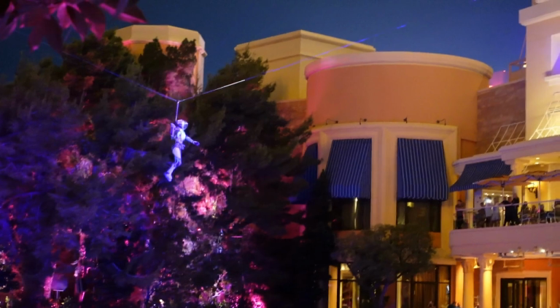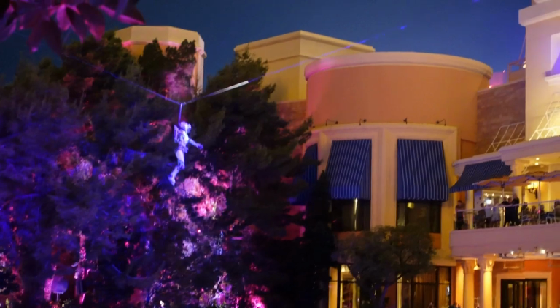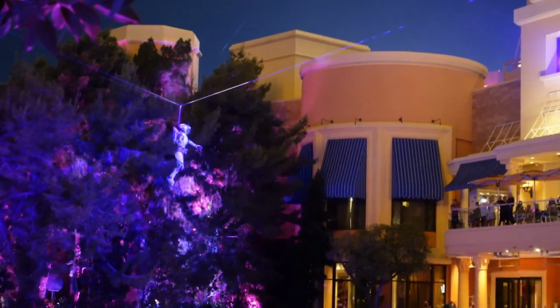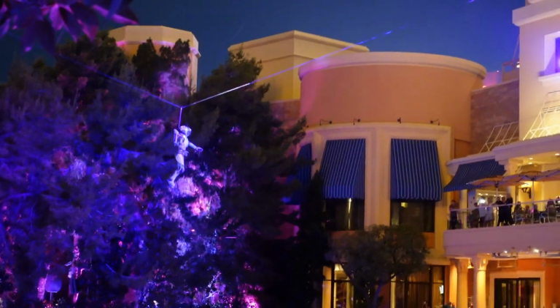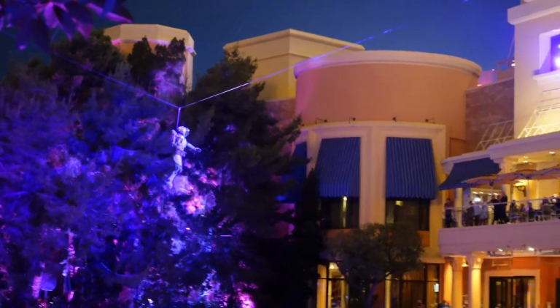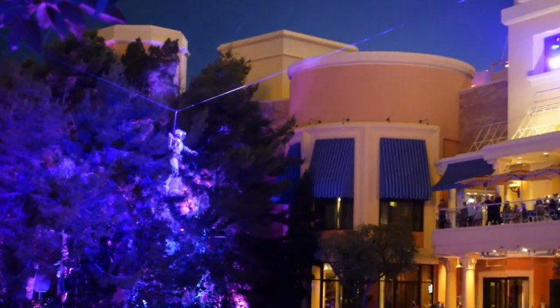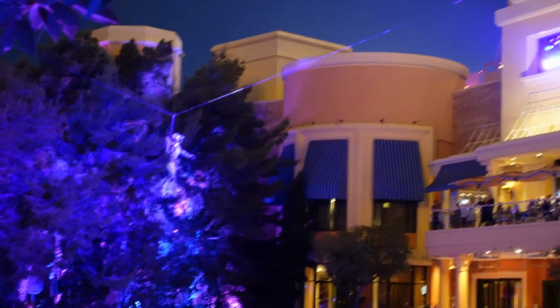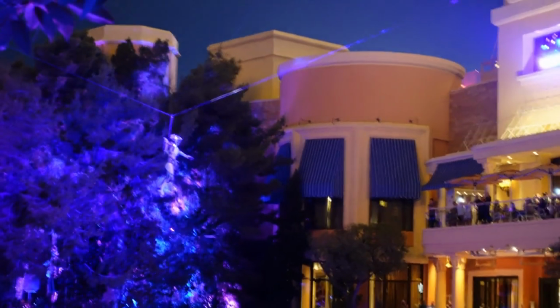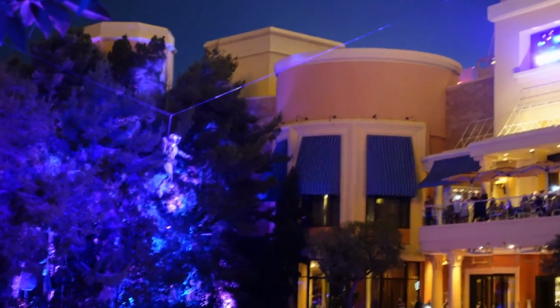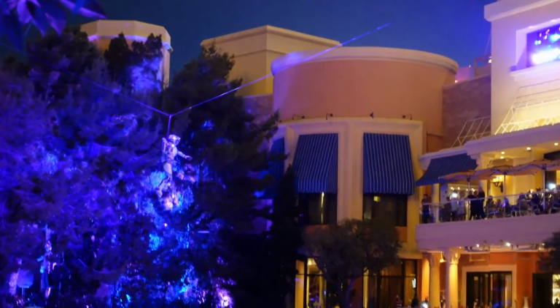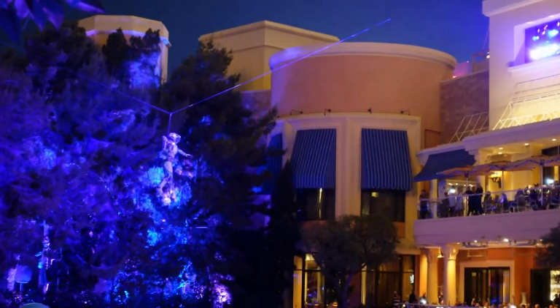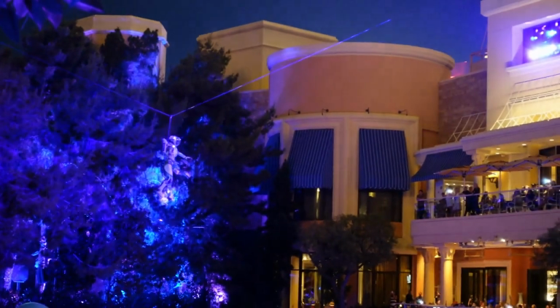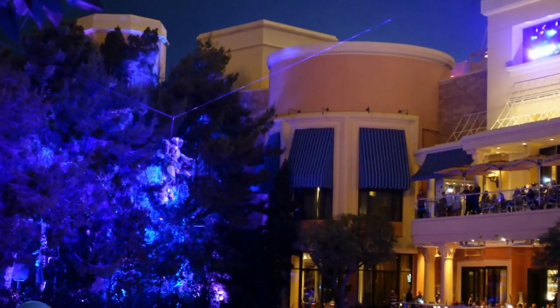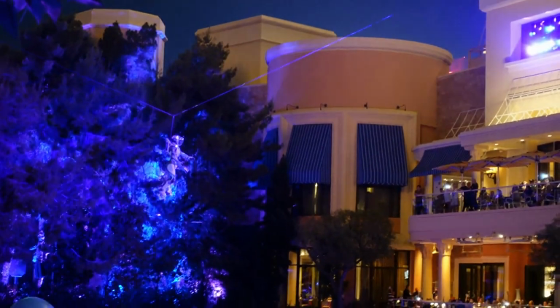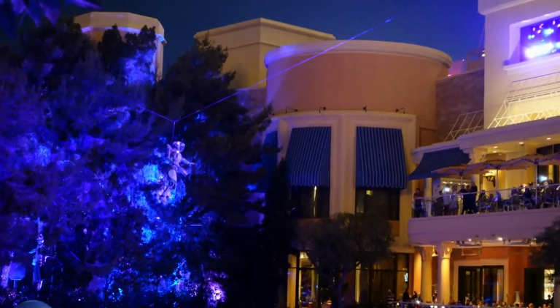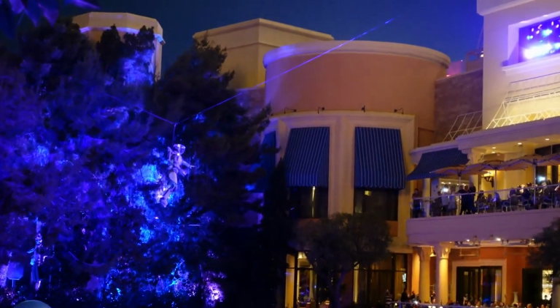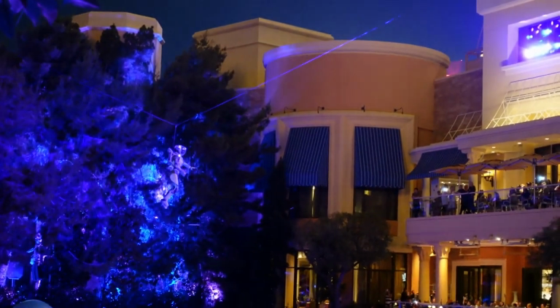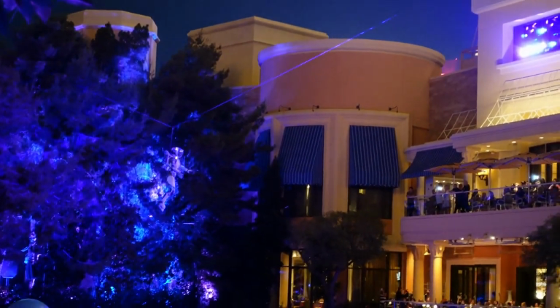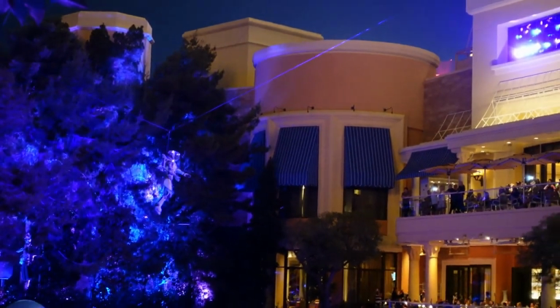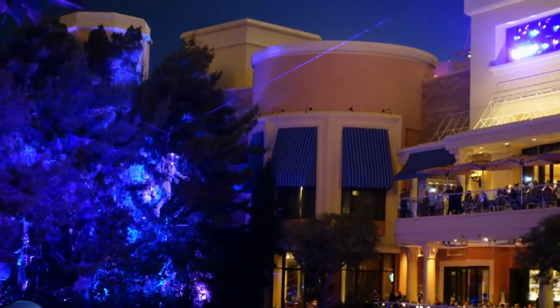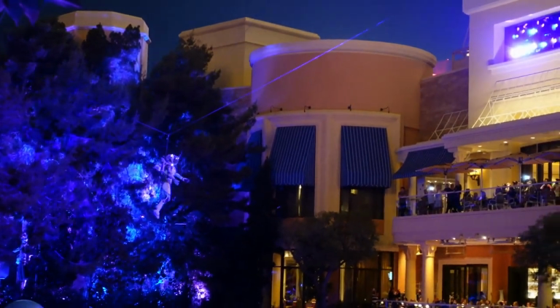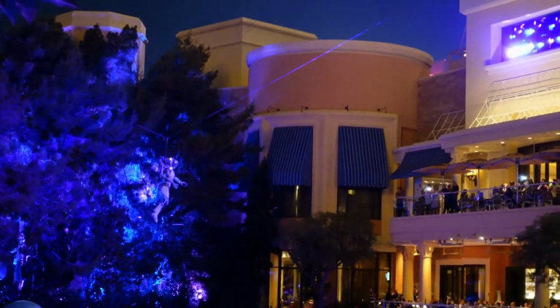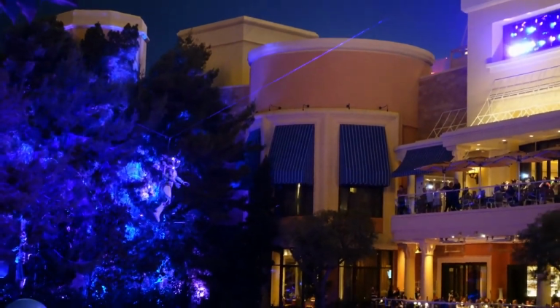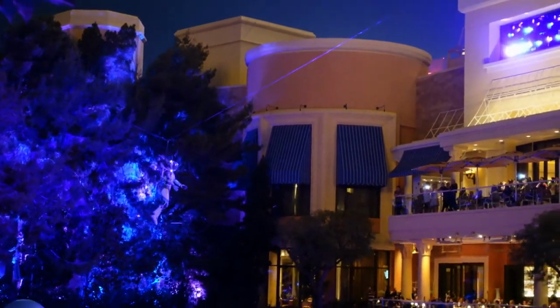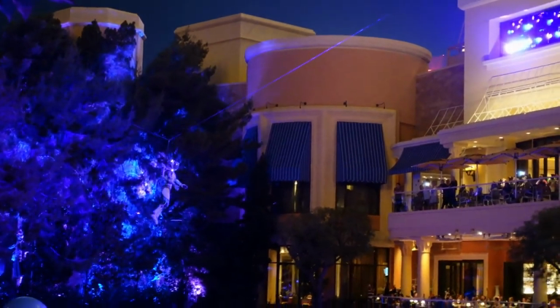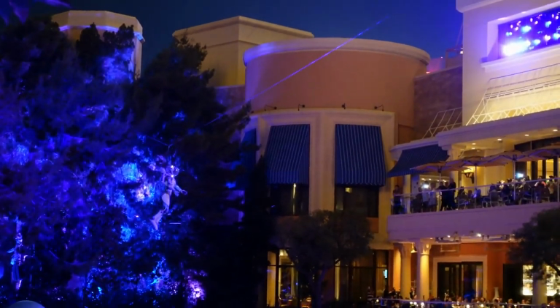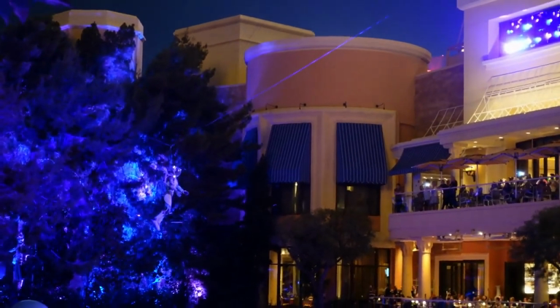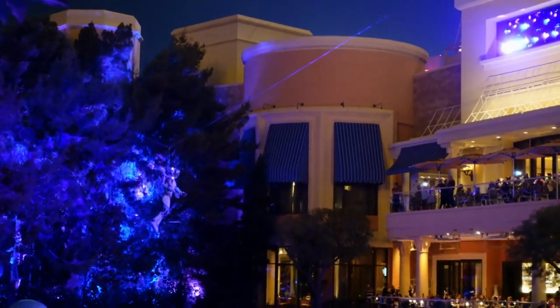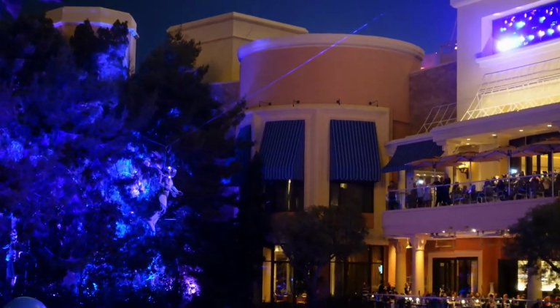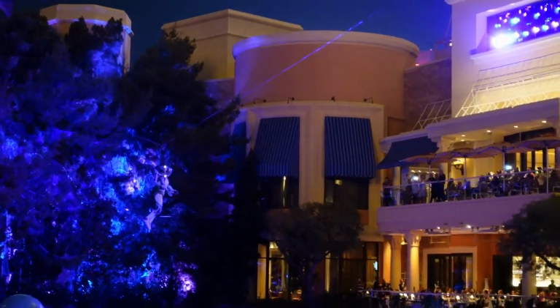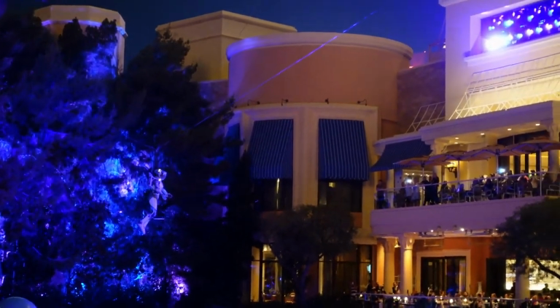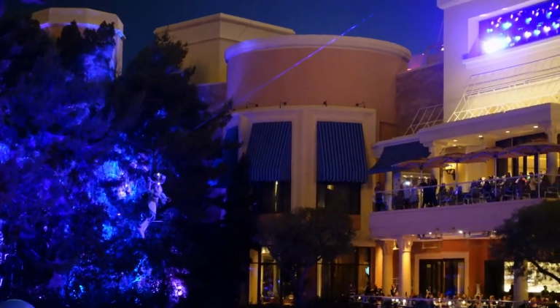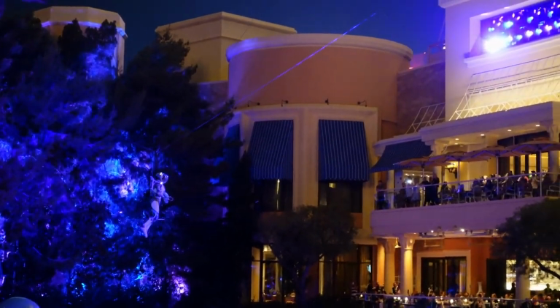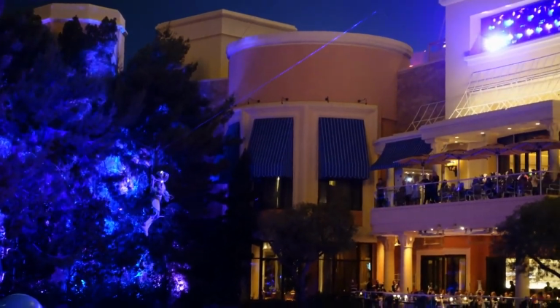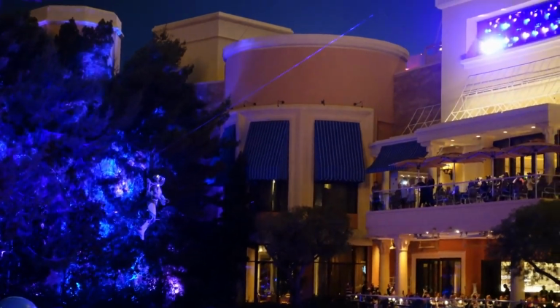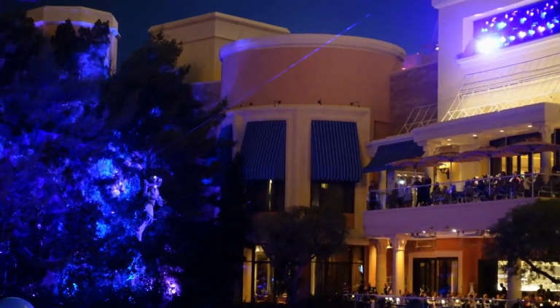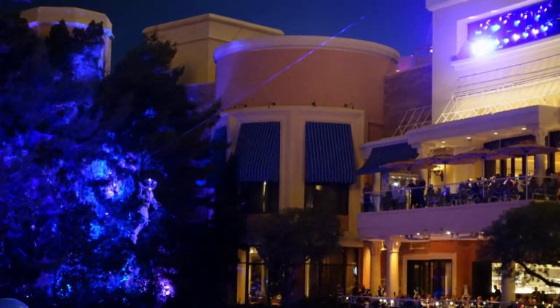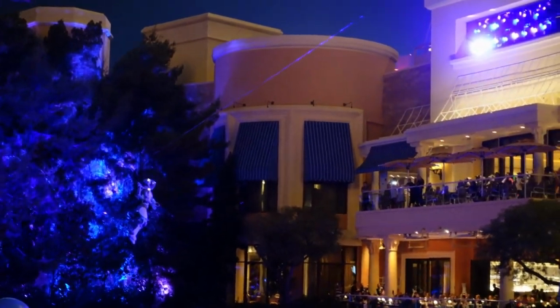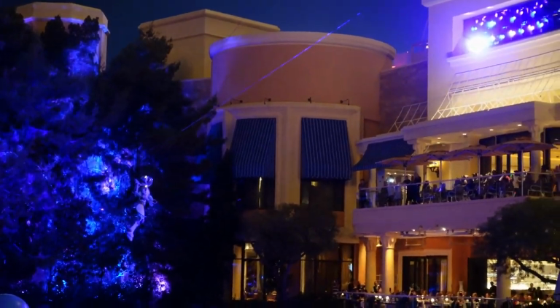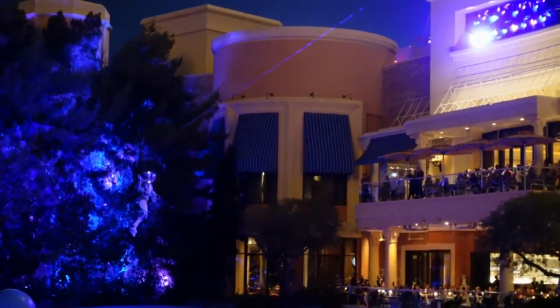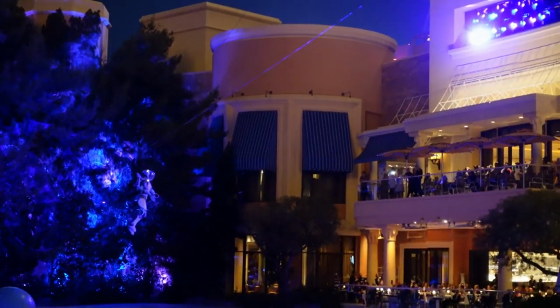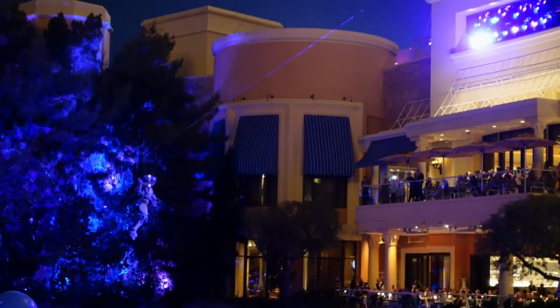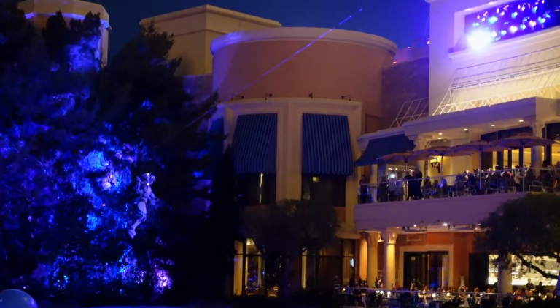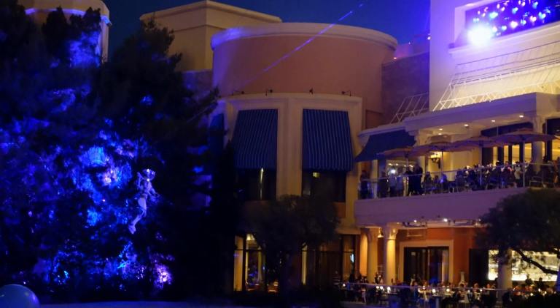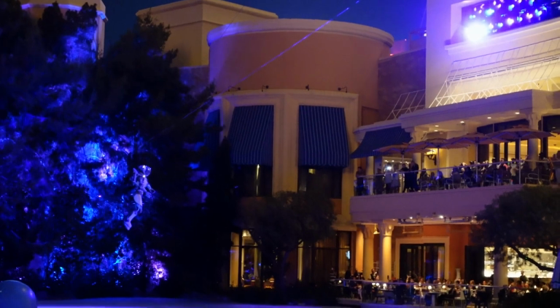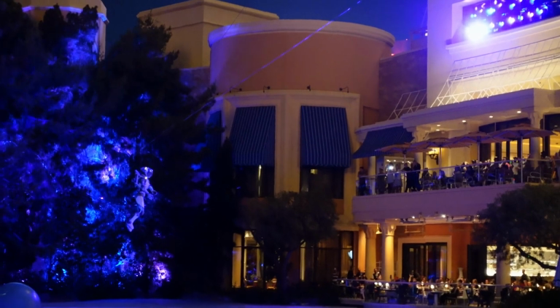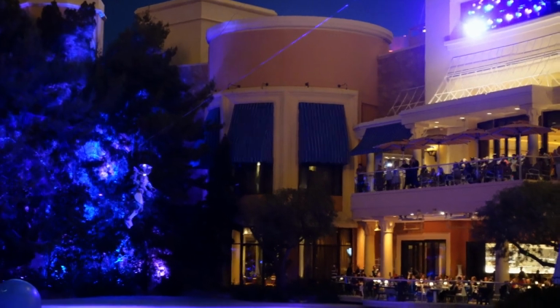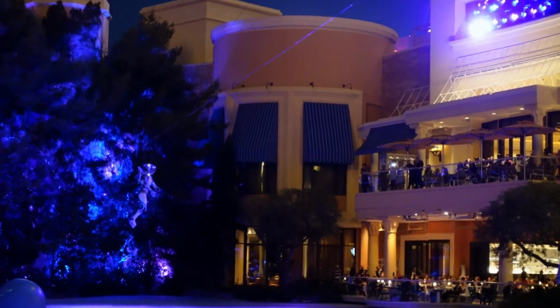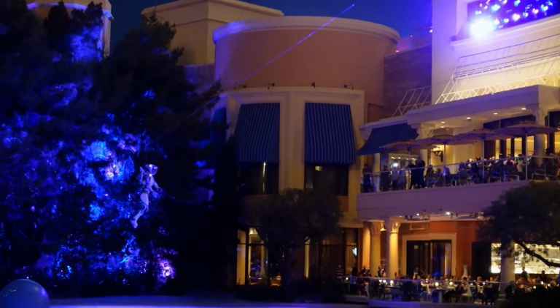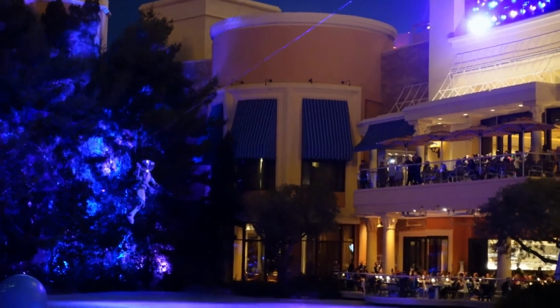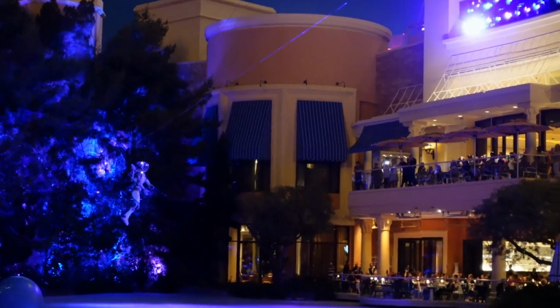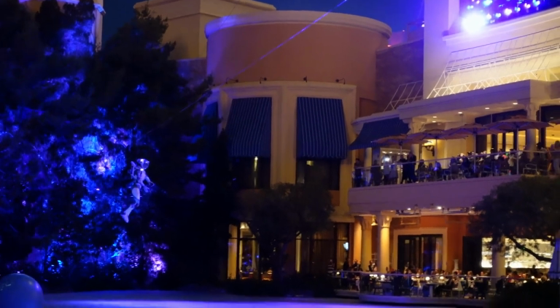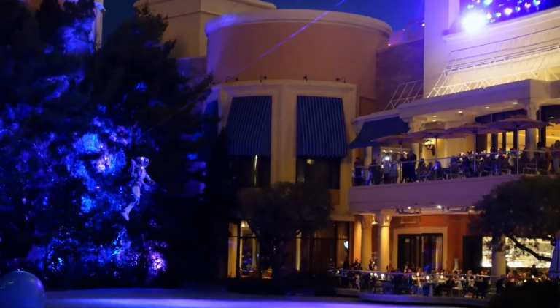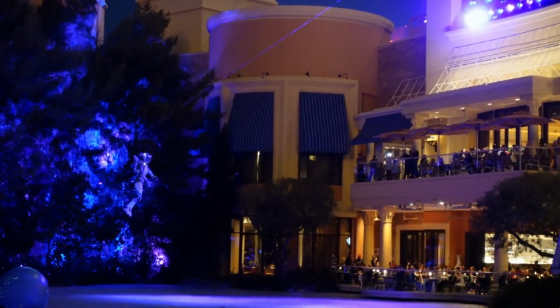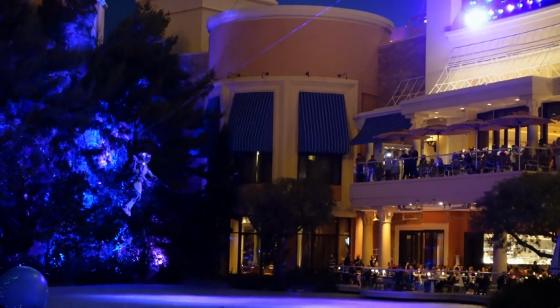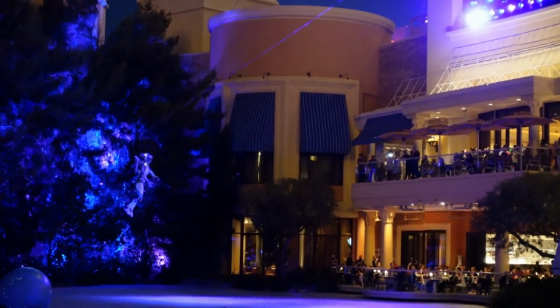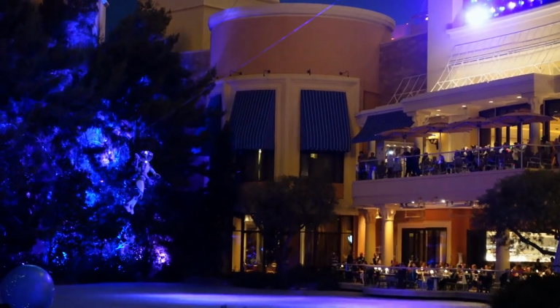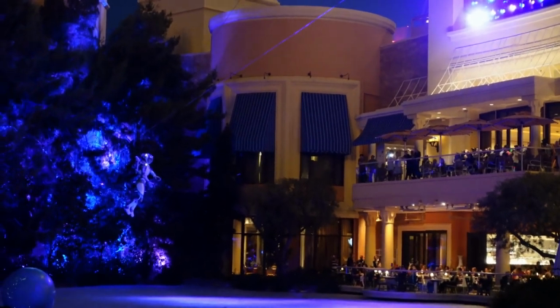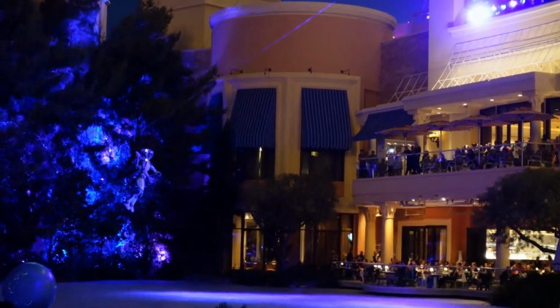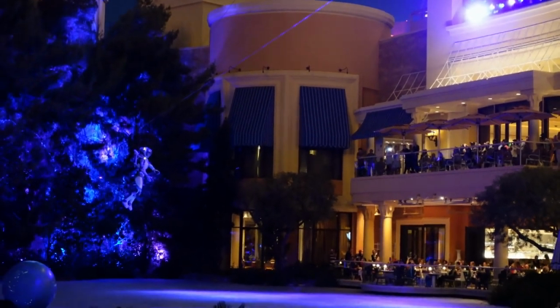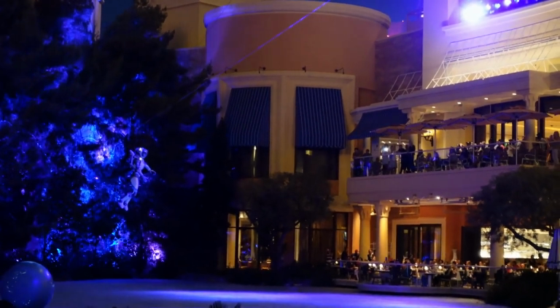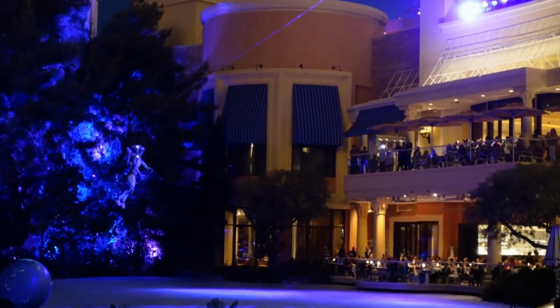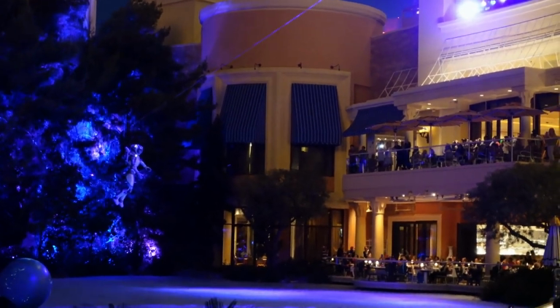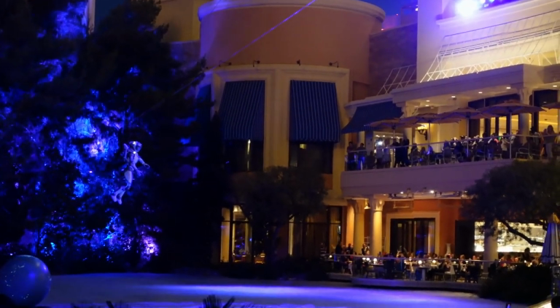So if you're looking for a unique experience, you definitely want to check out SW in Las Vegas at the Wynn Hotel.